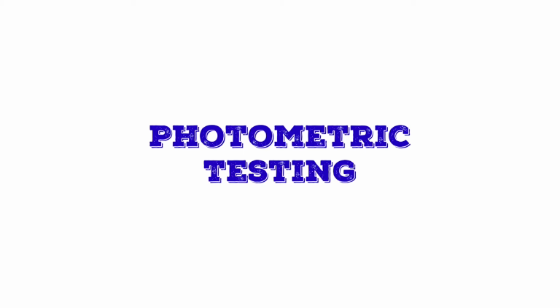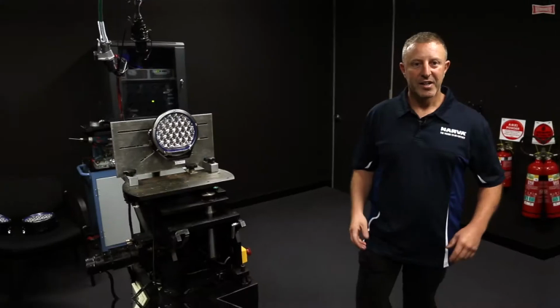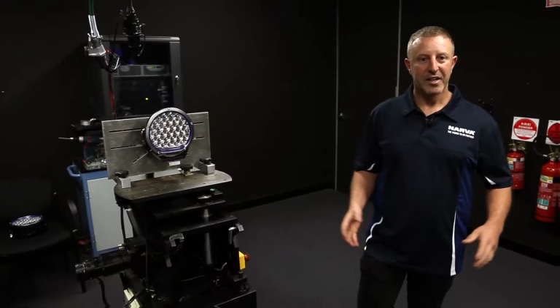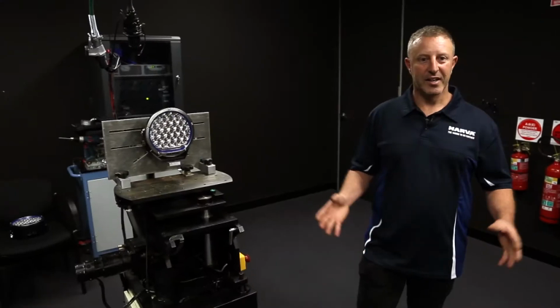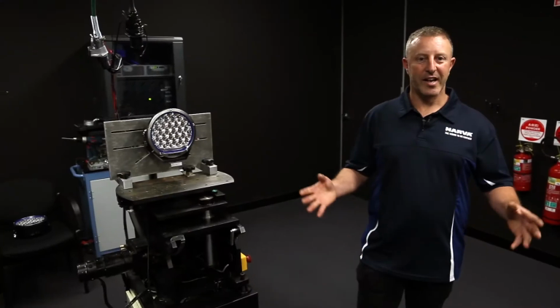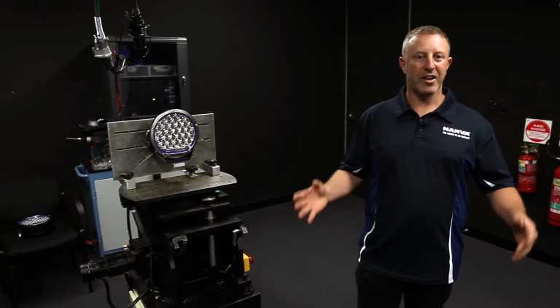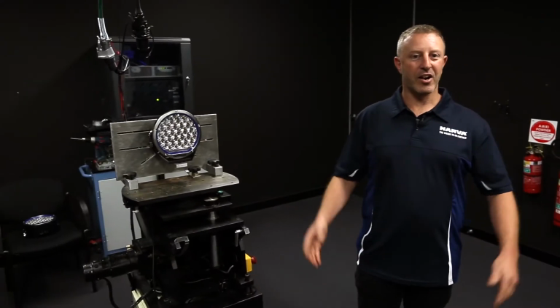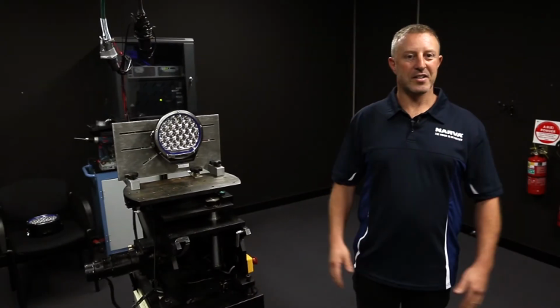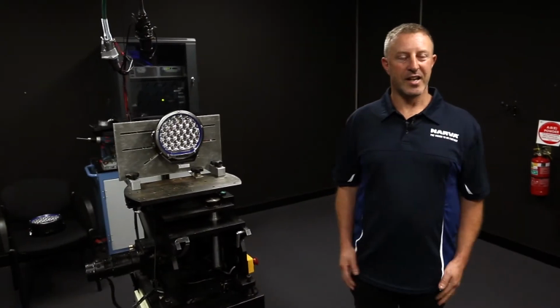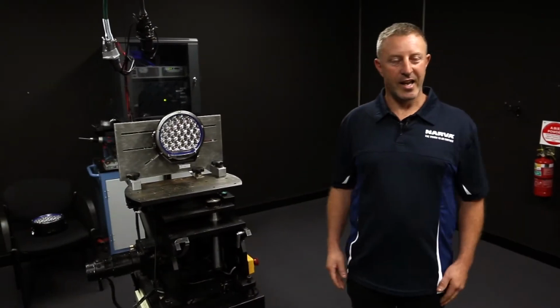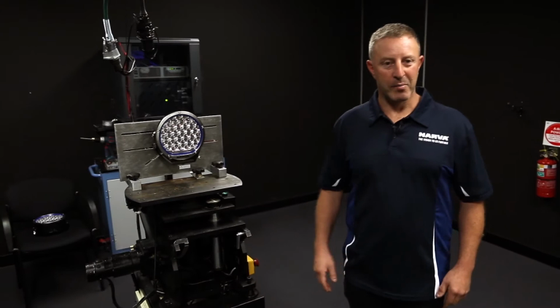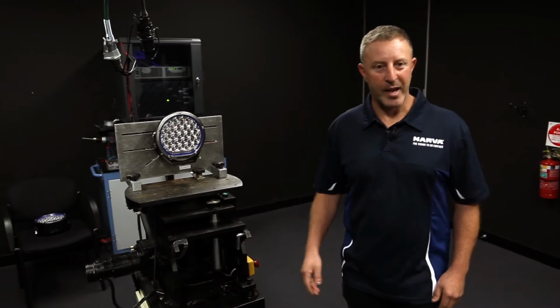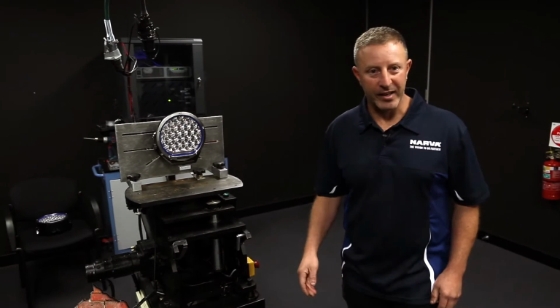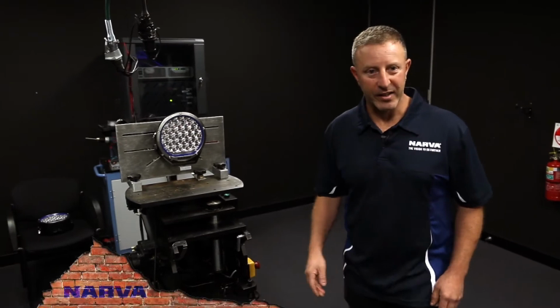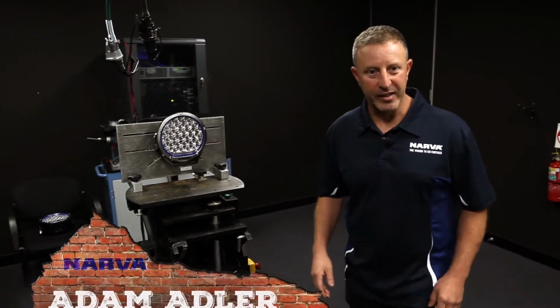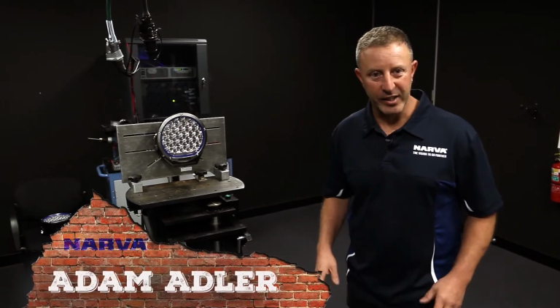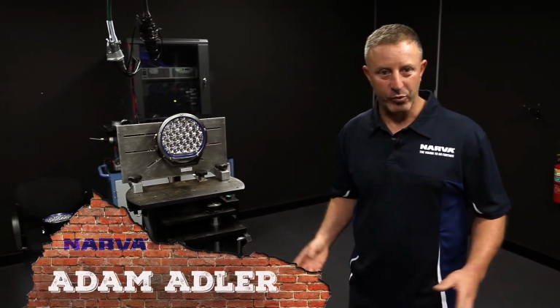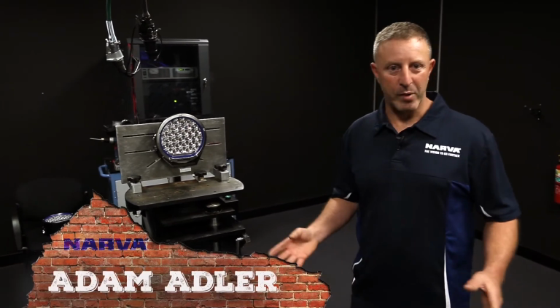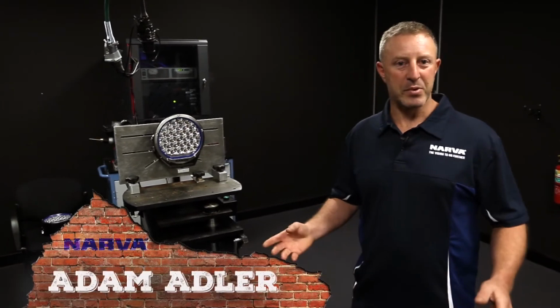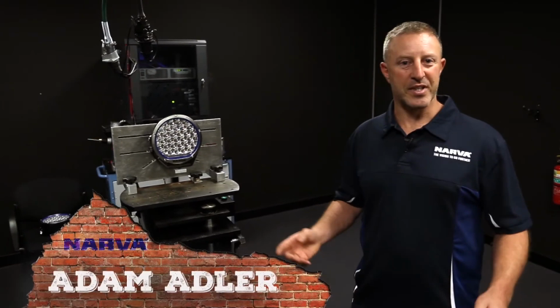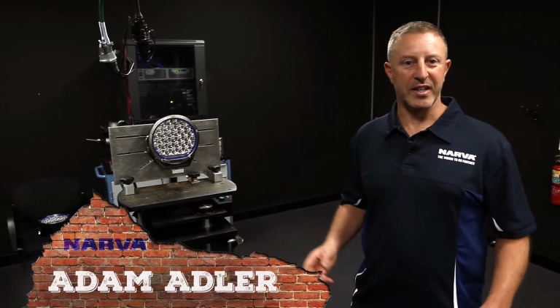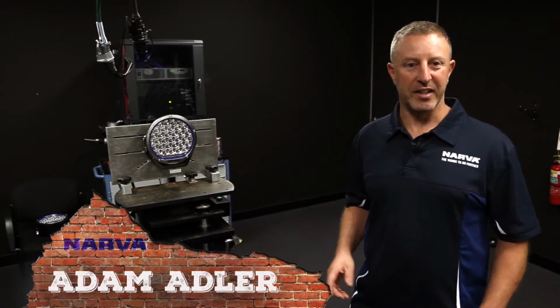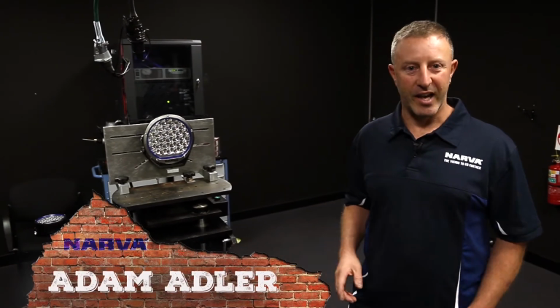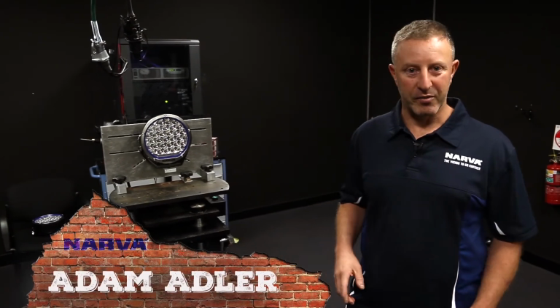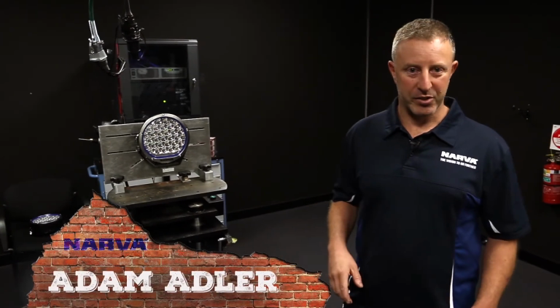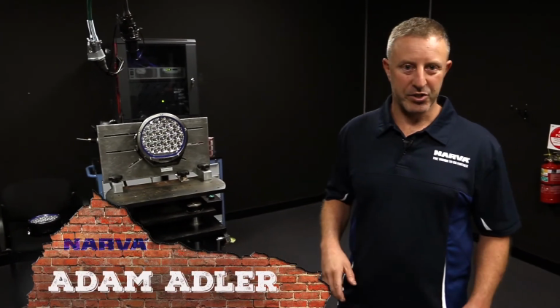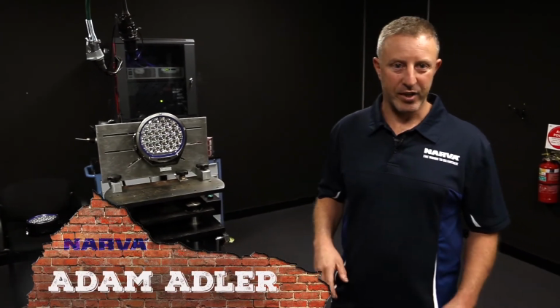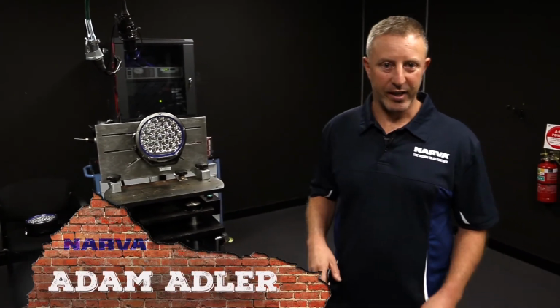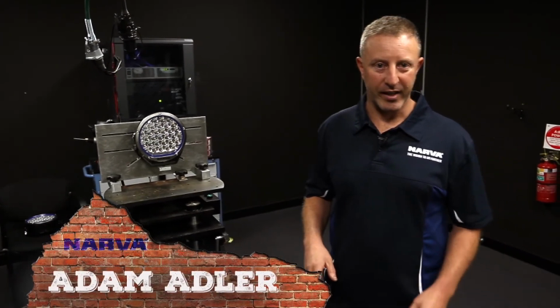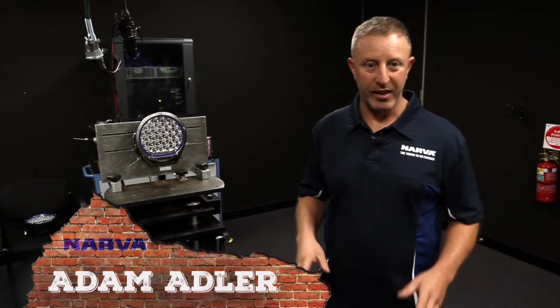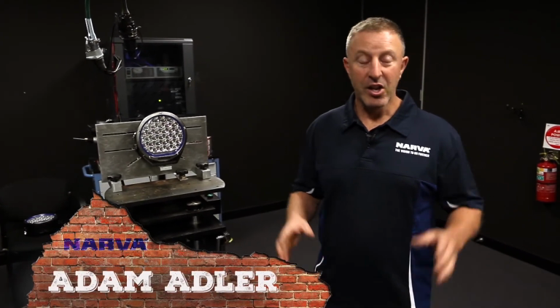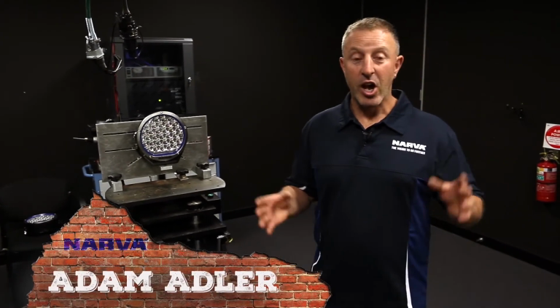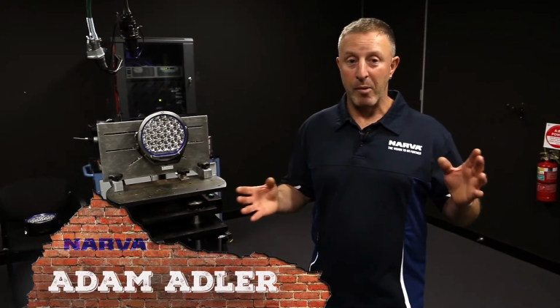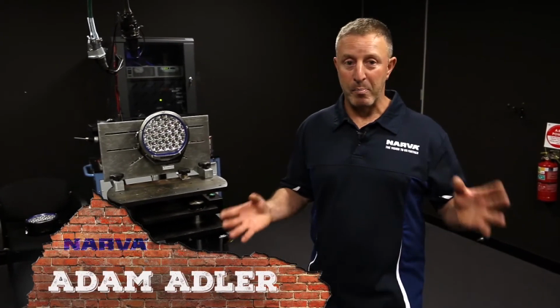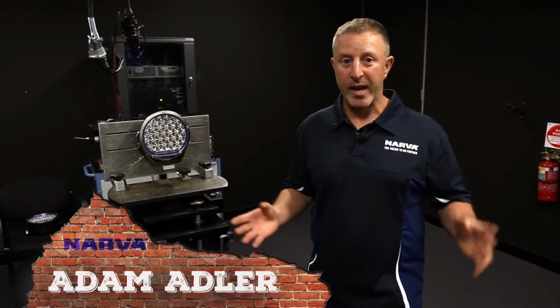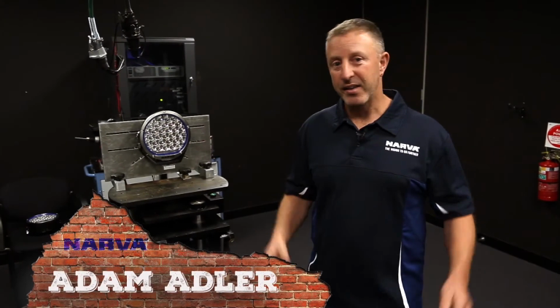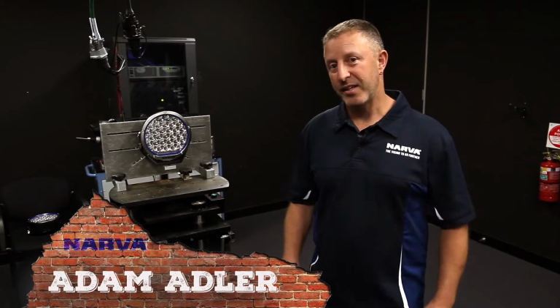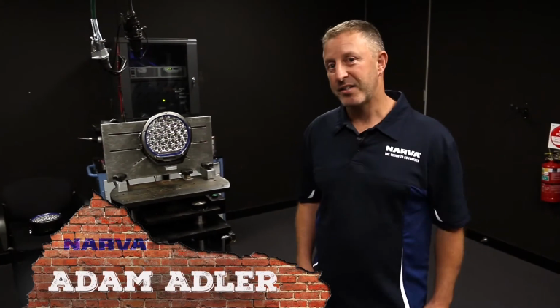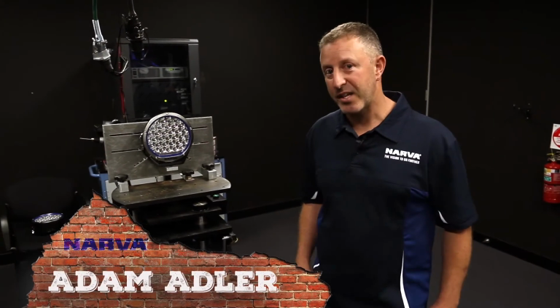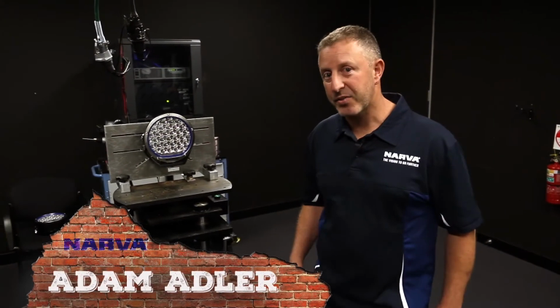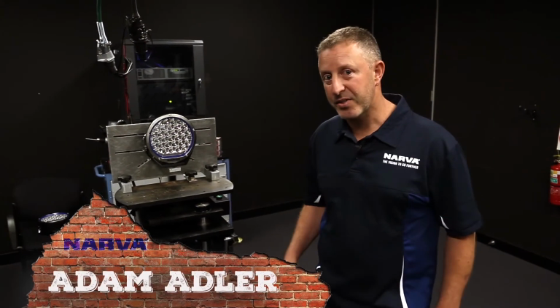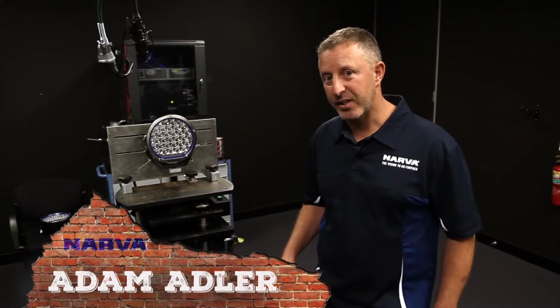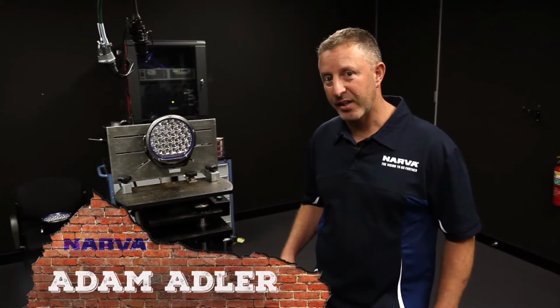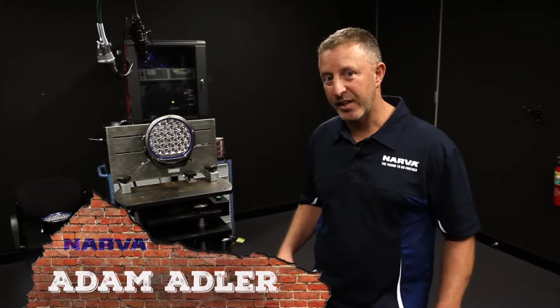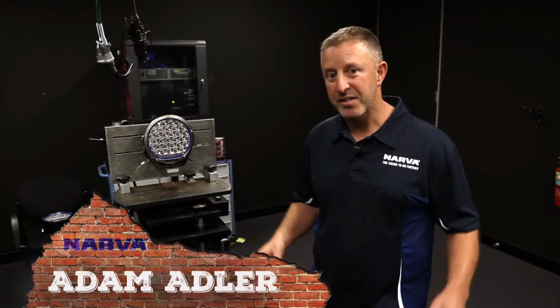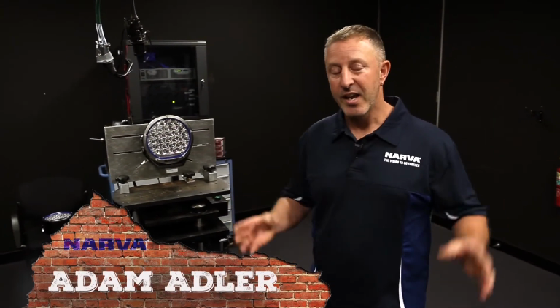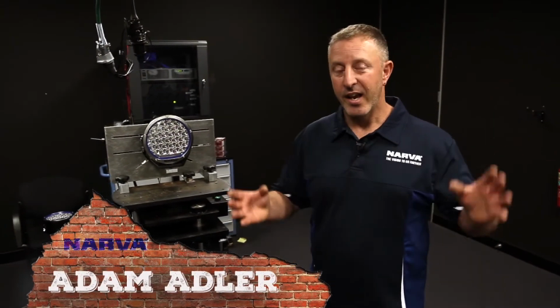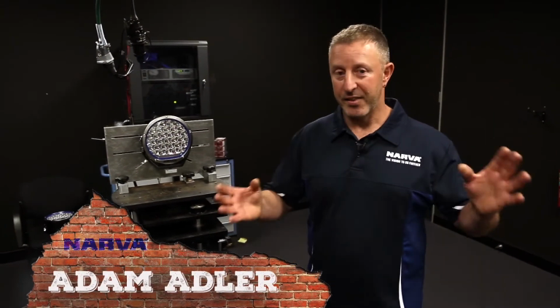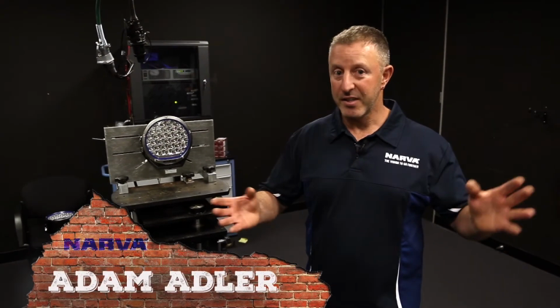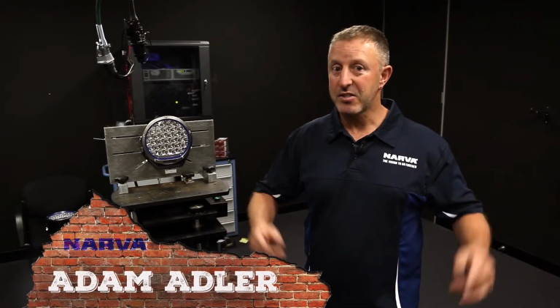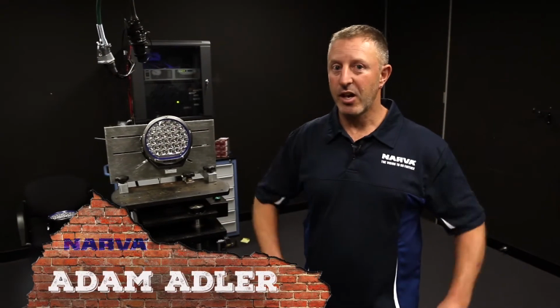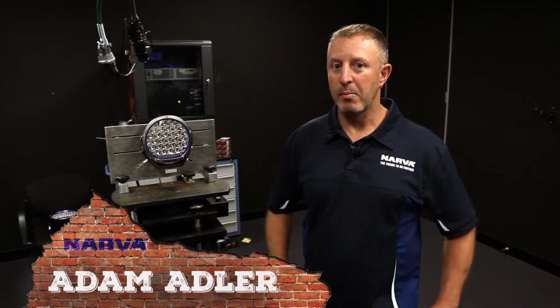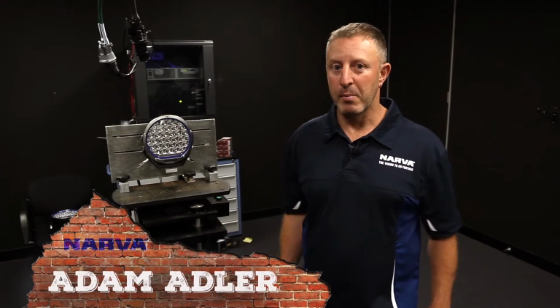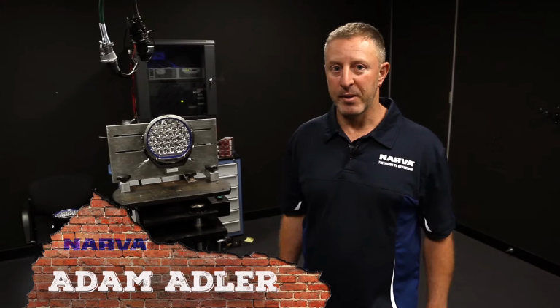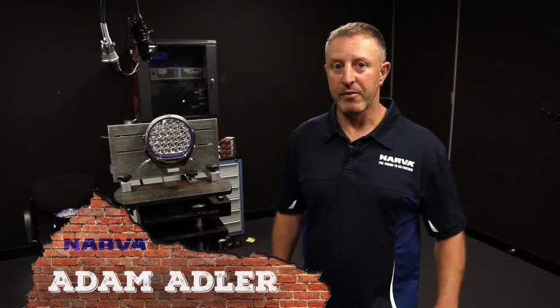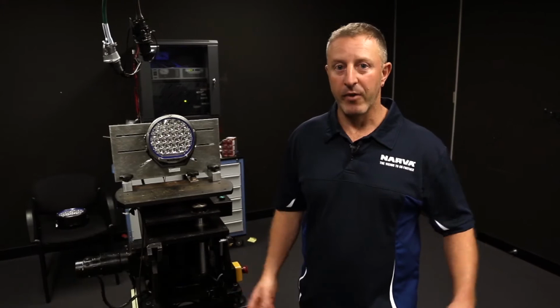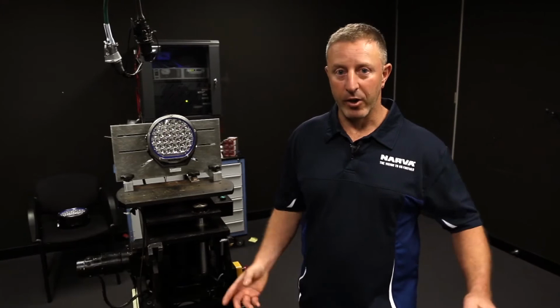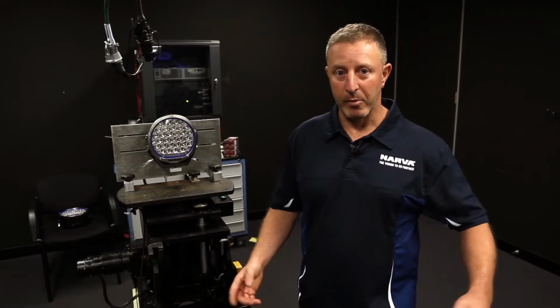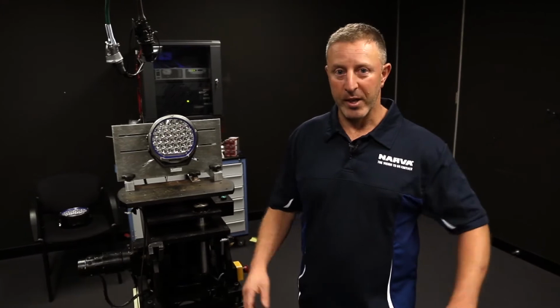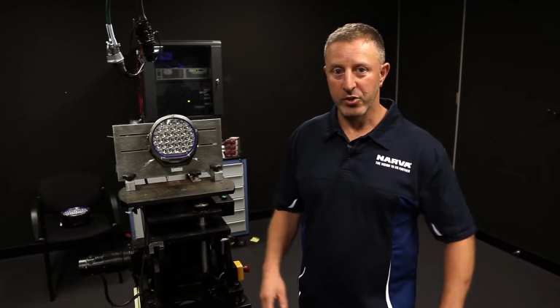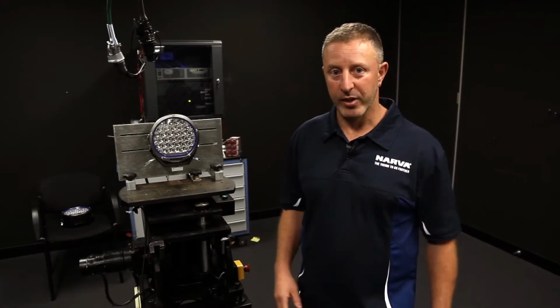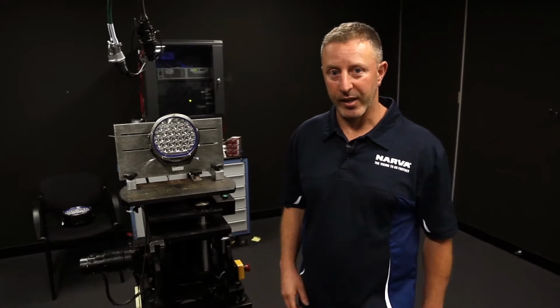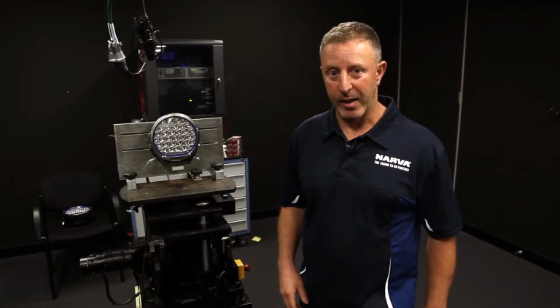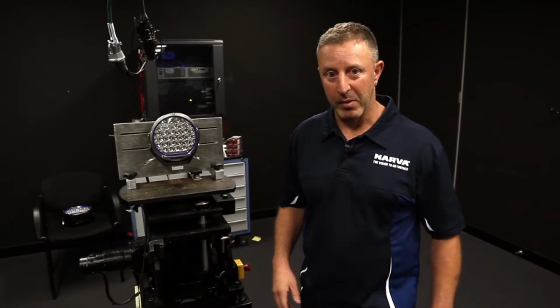G'day guys, Adam Adler here representing Nava Australia. I'm back at their test facilities and this time I'm in the photometric lab.